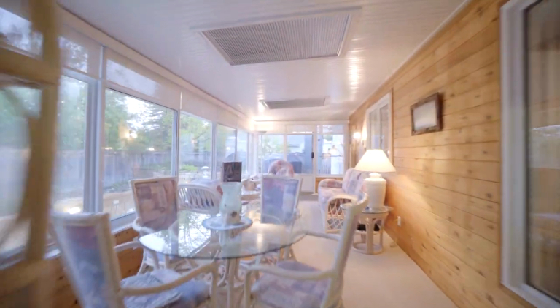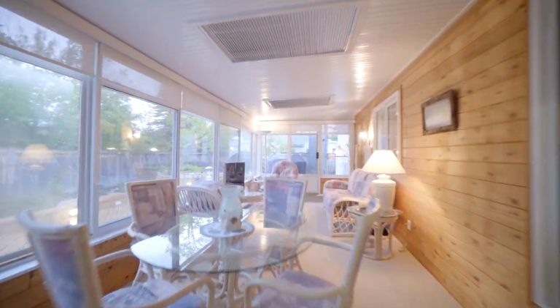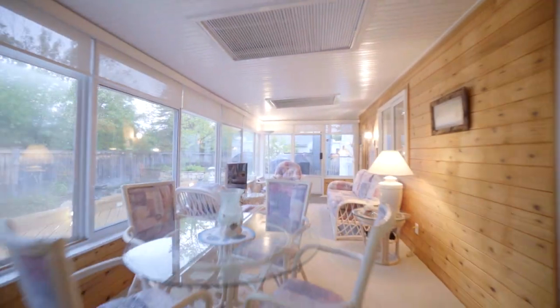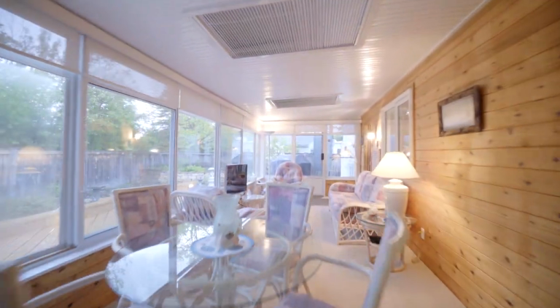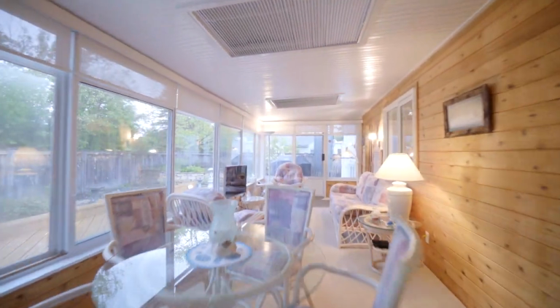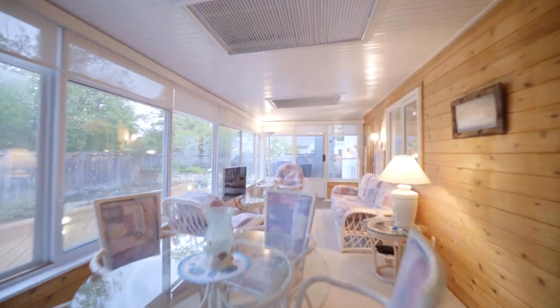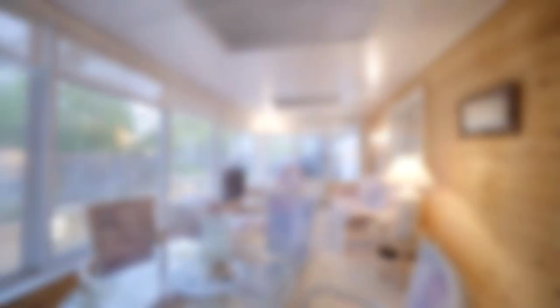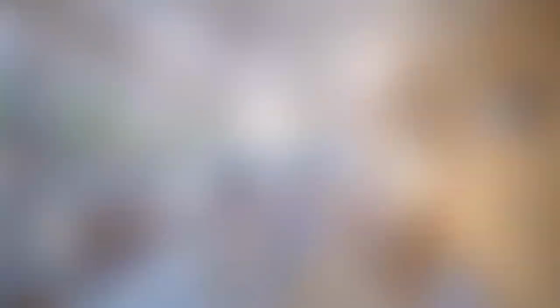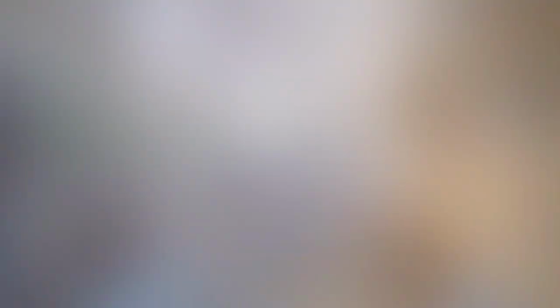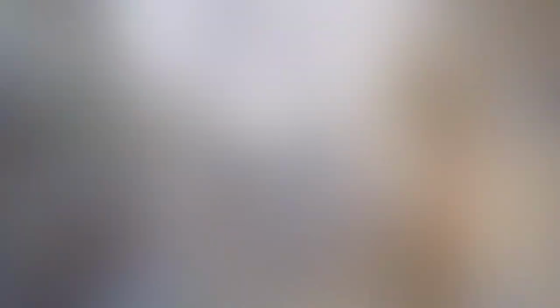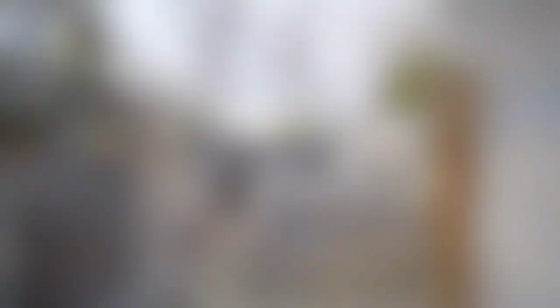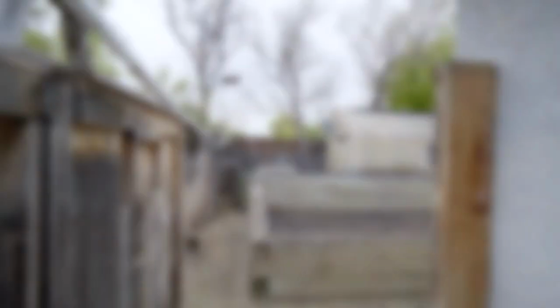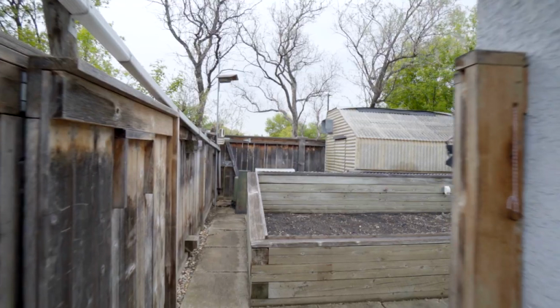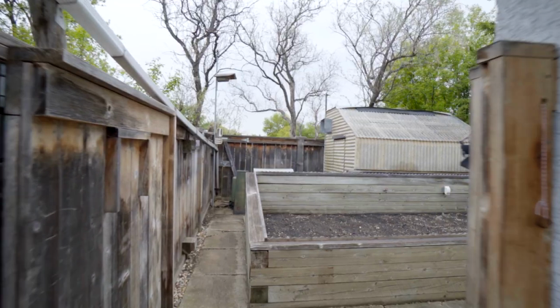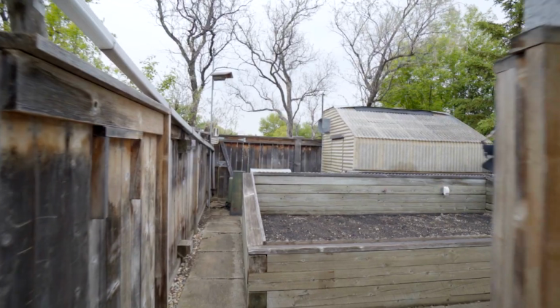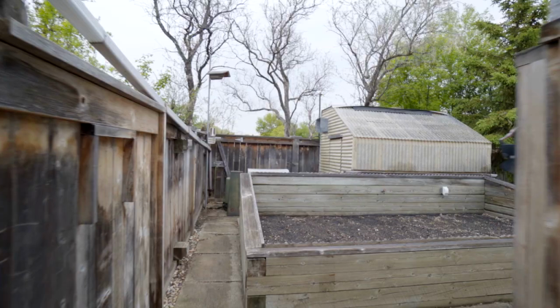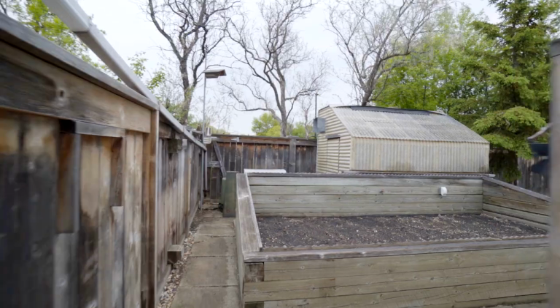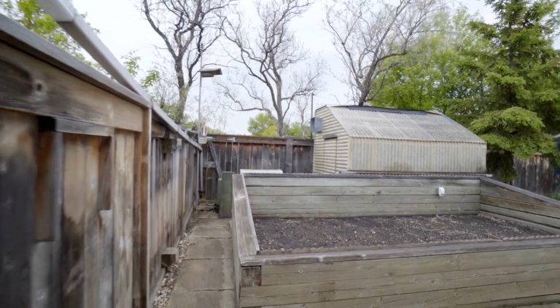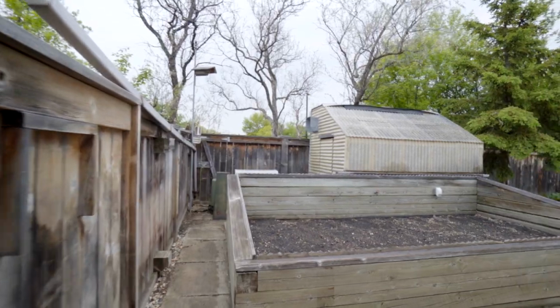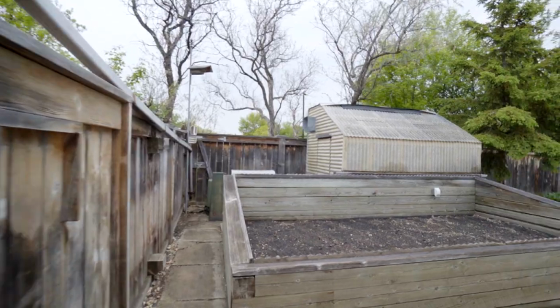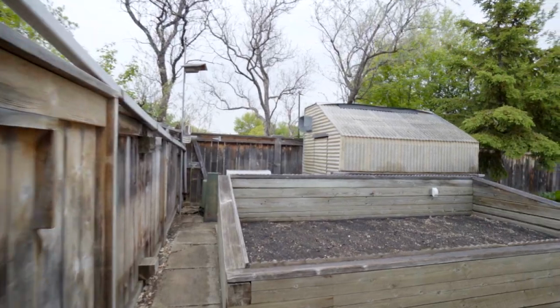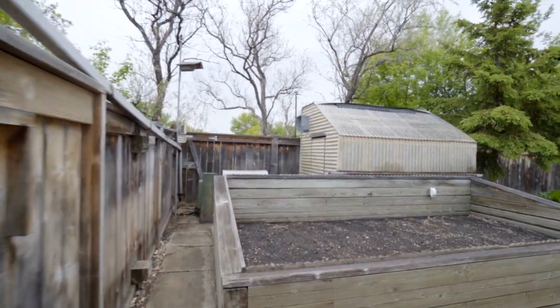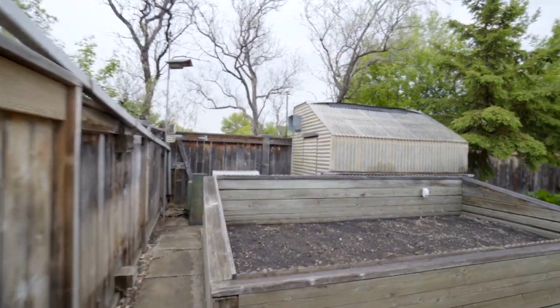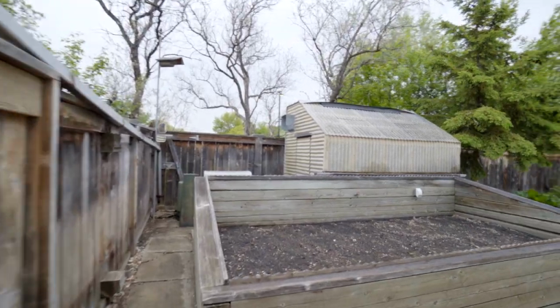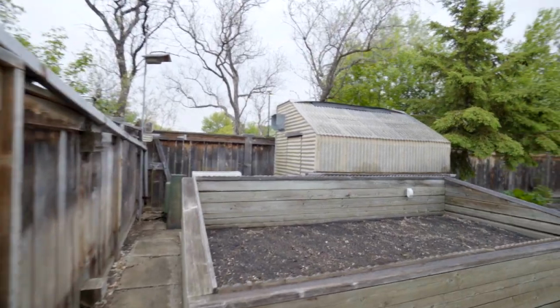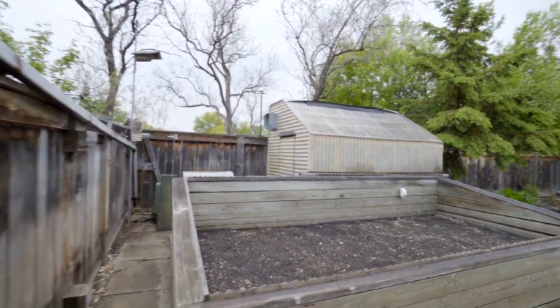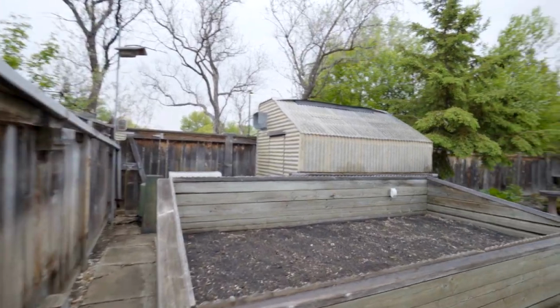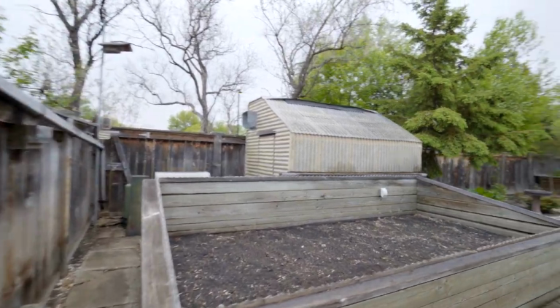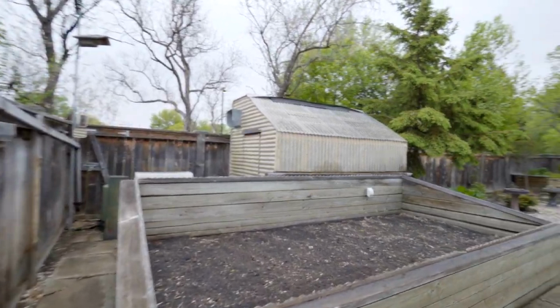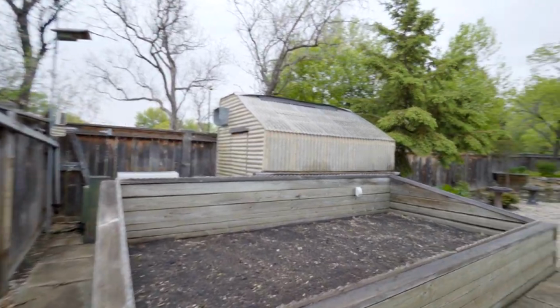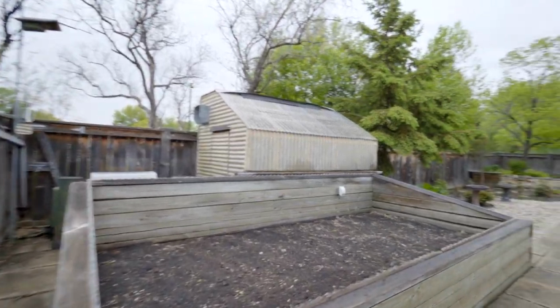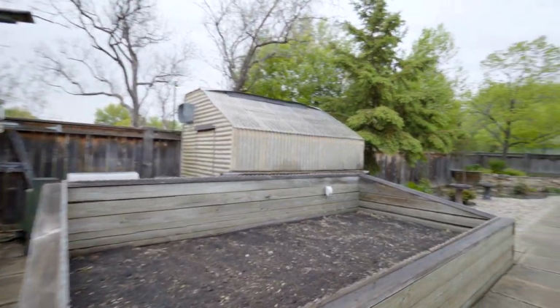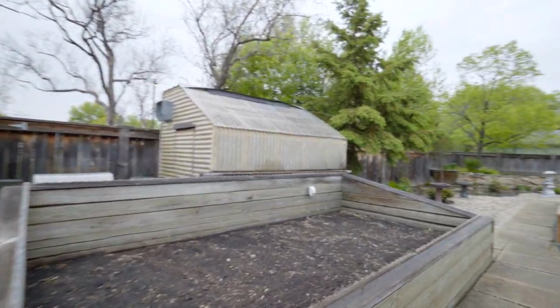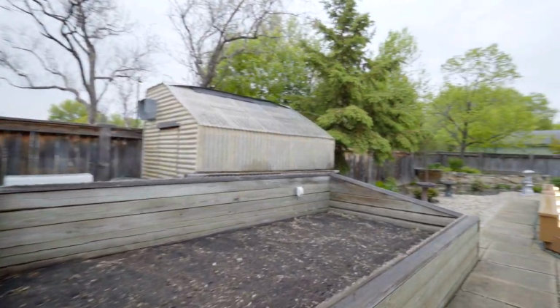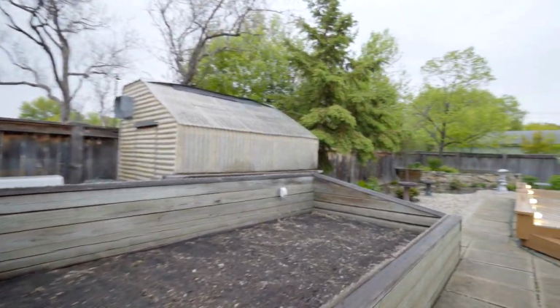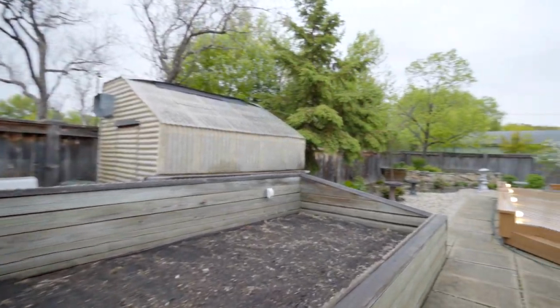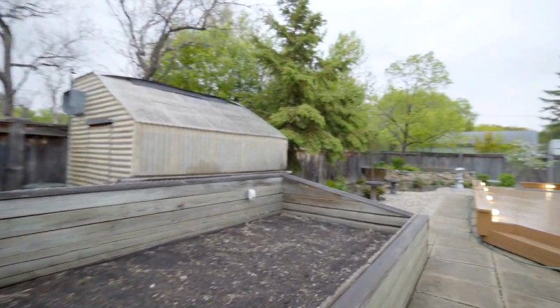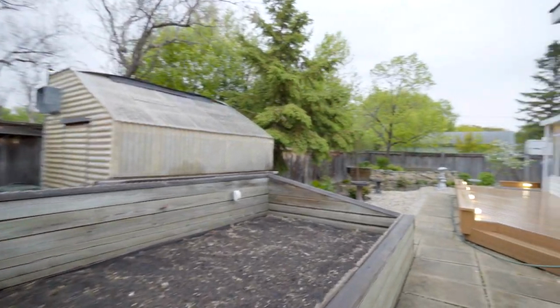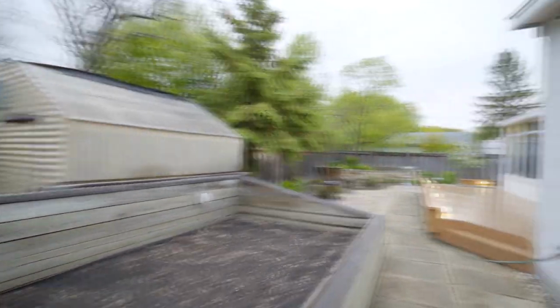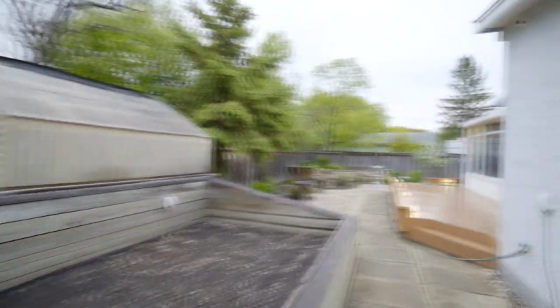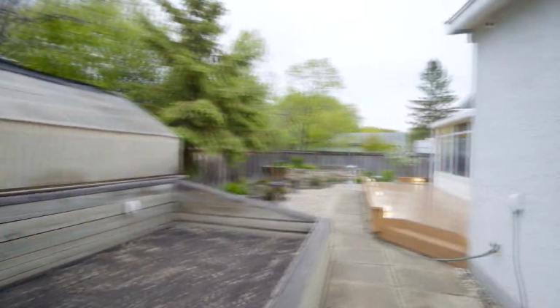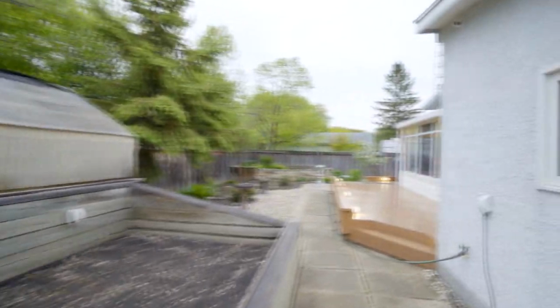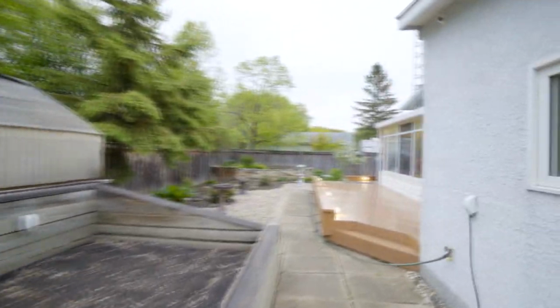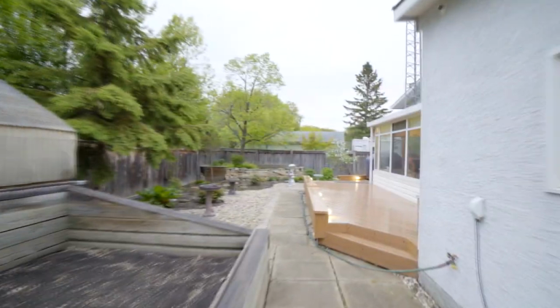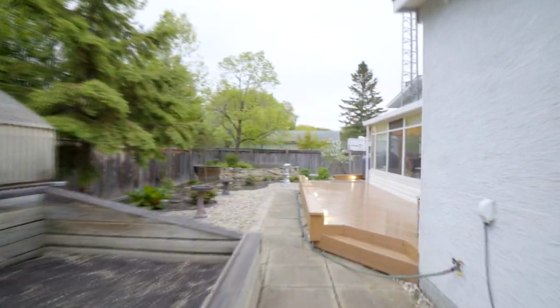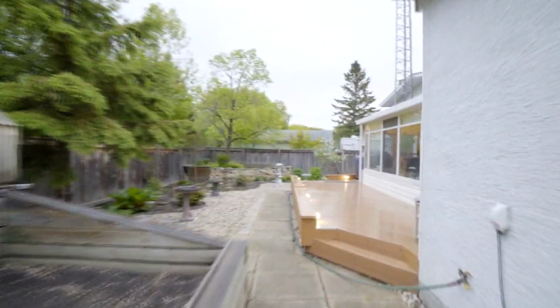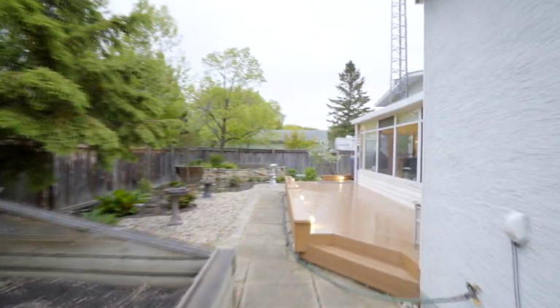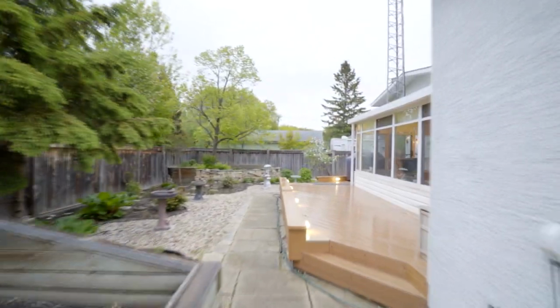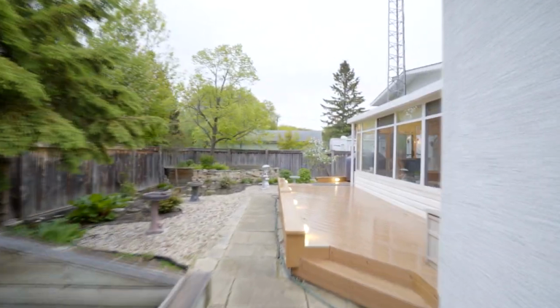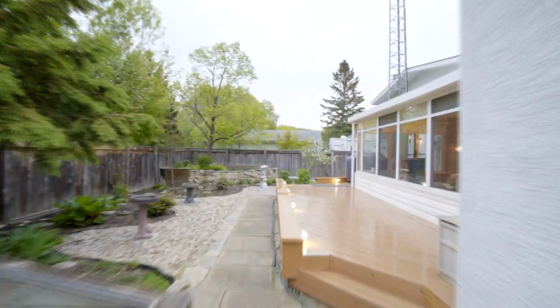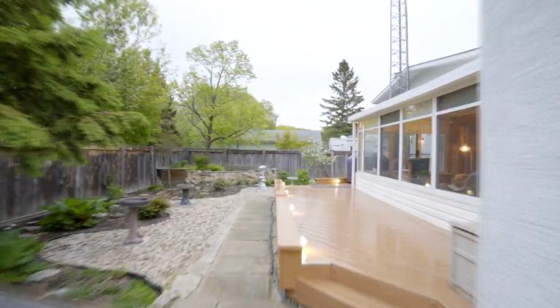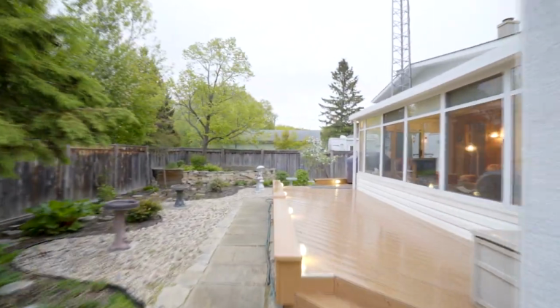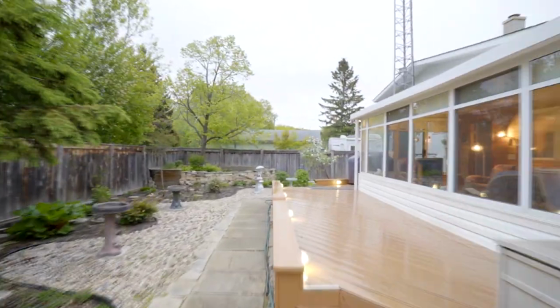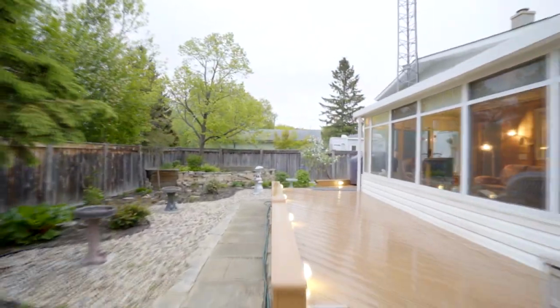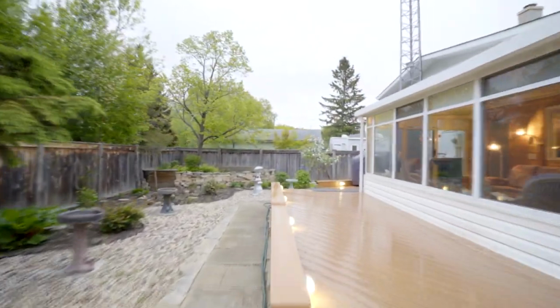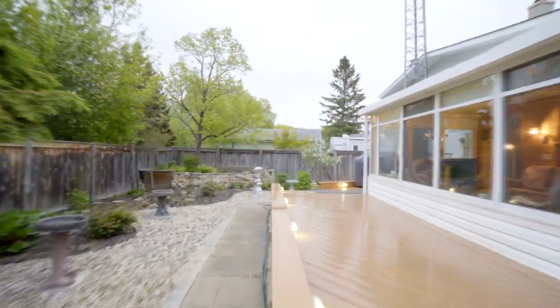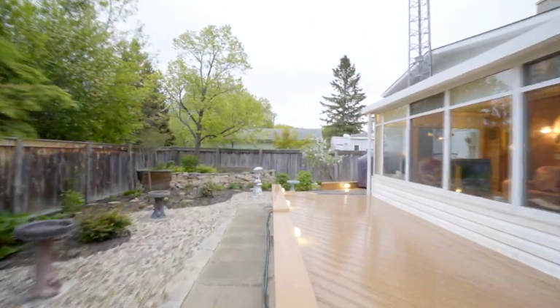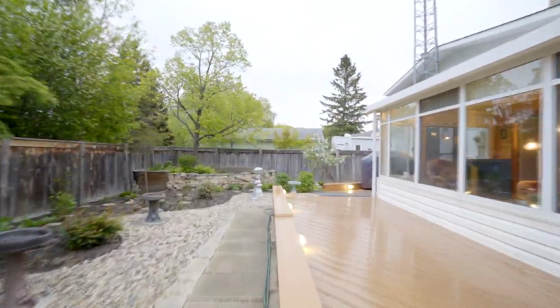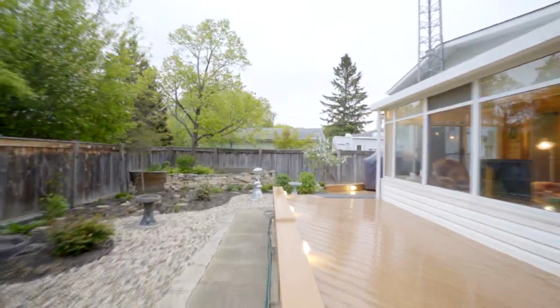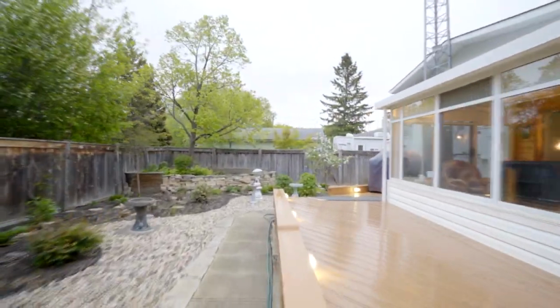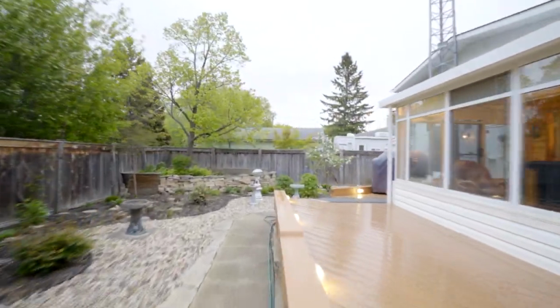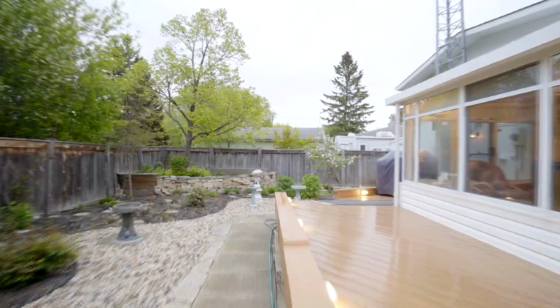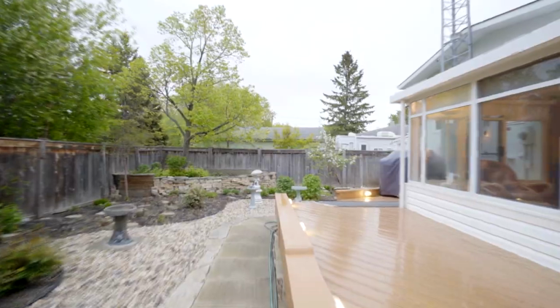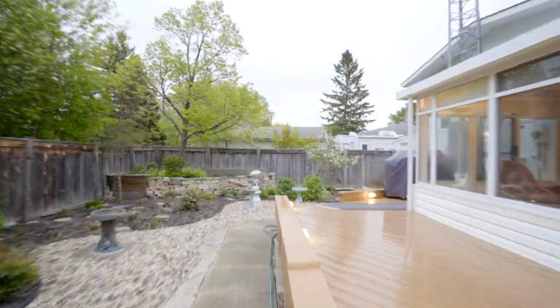Outside, you'll find this amazing greenhouse, fully functioning with a ventilation system, getting the growing season off to a great start.